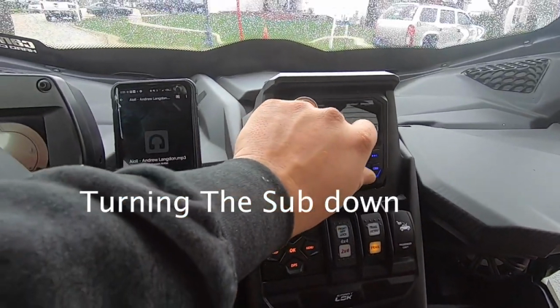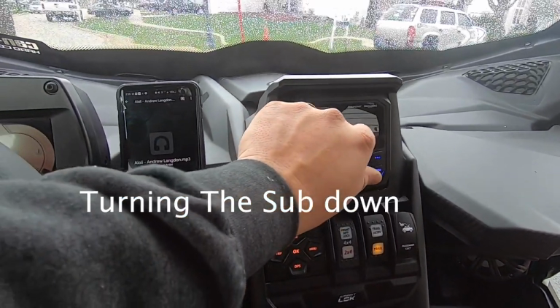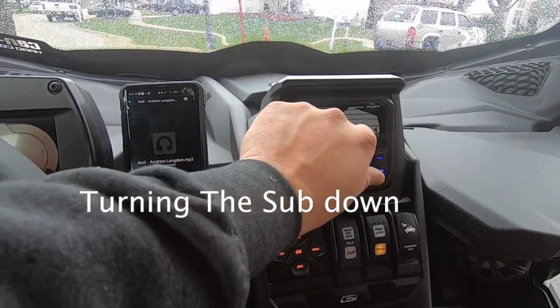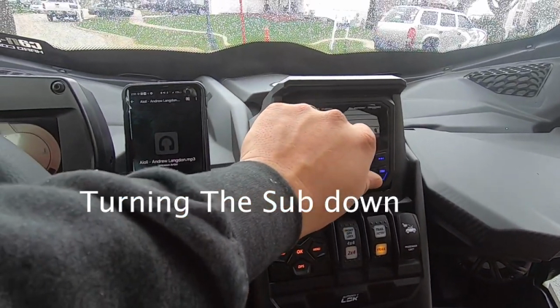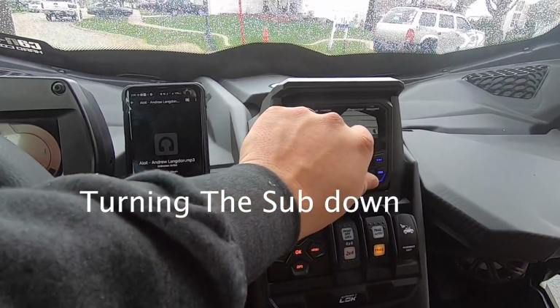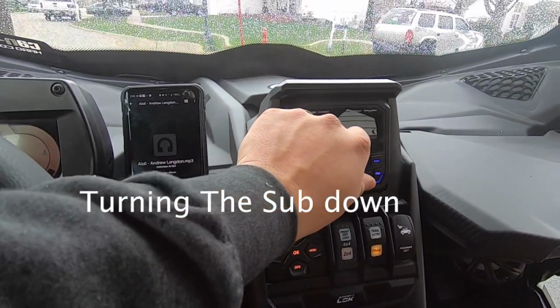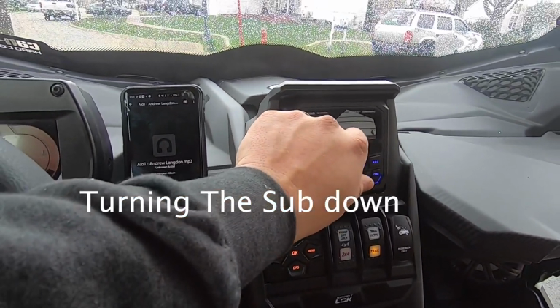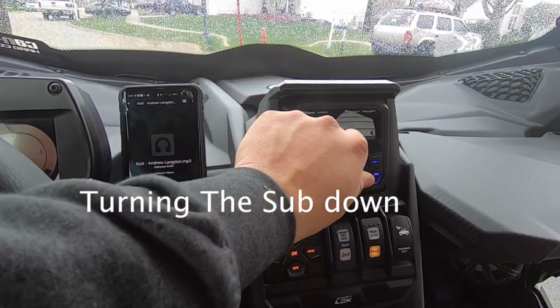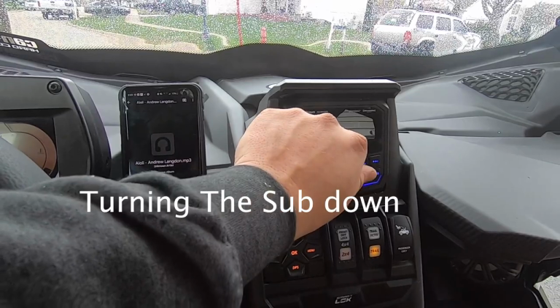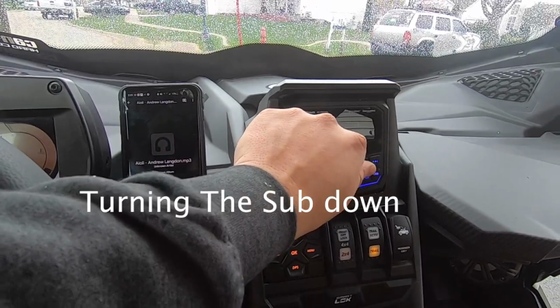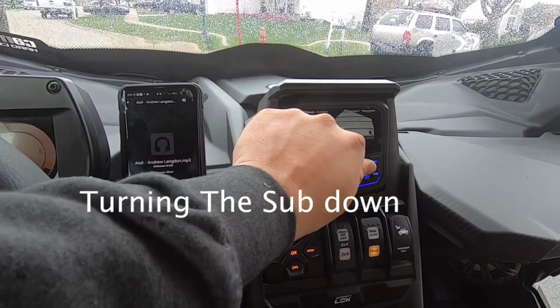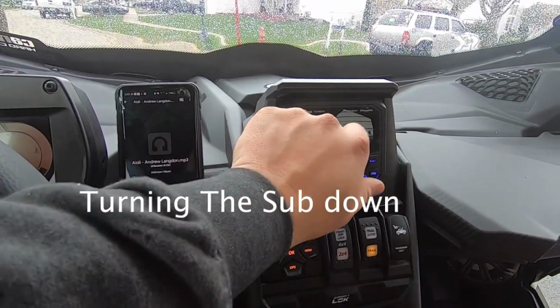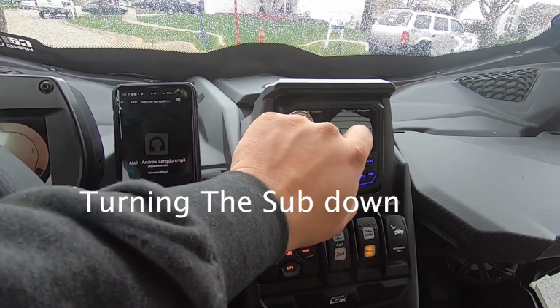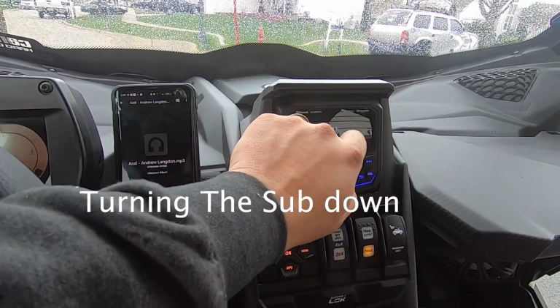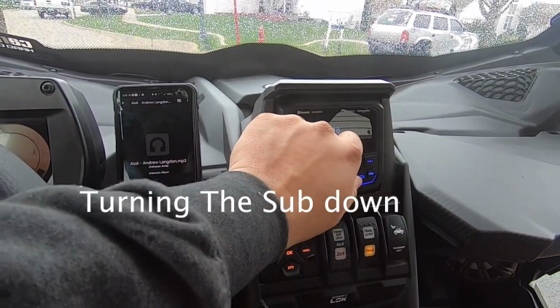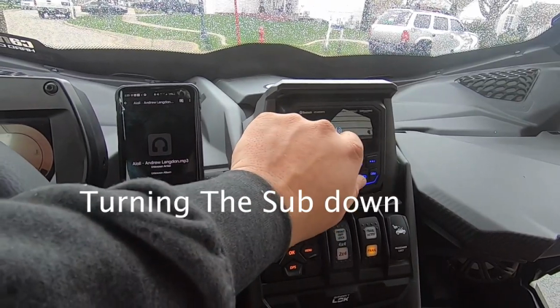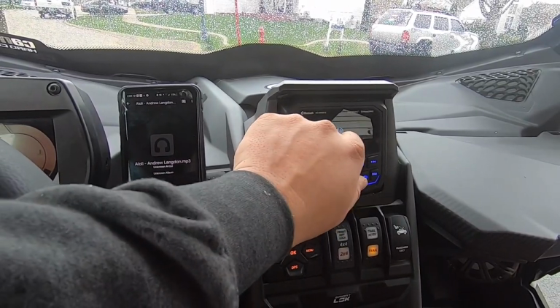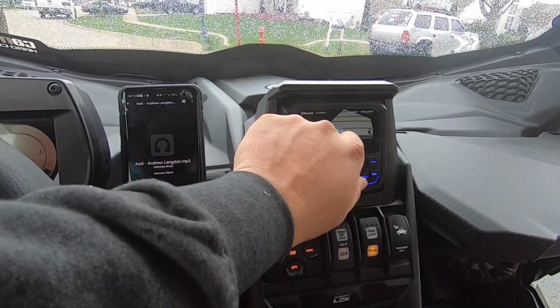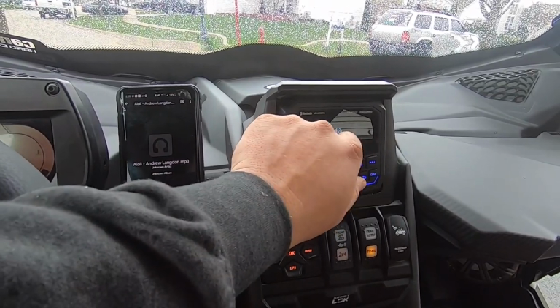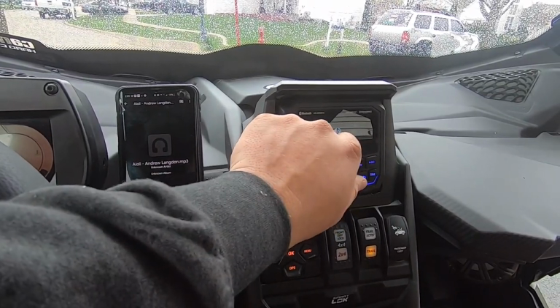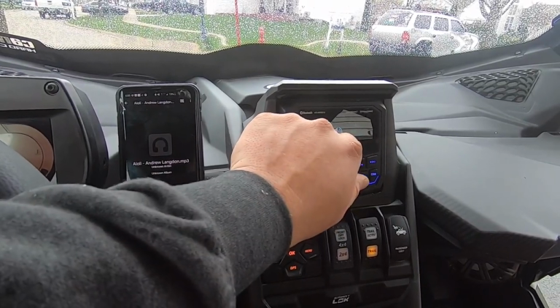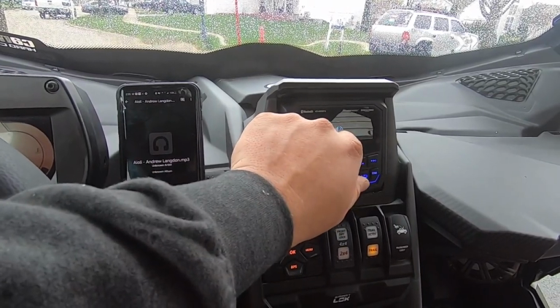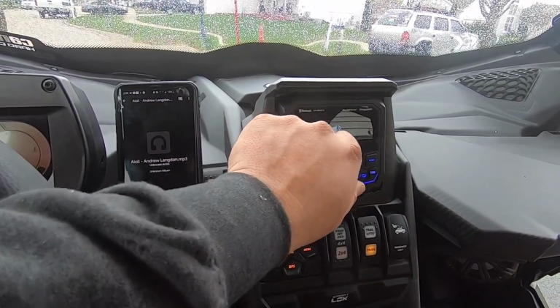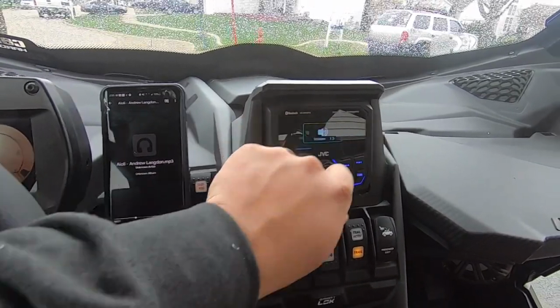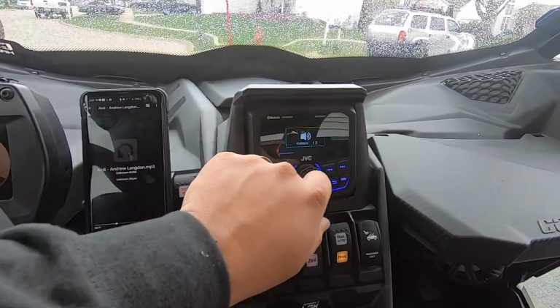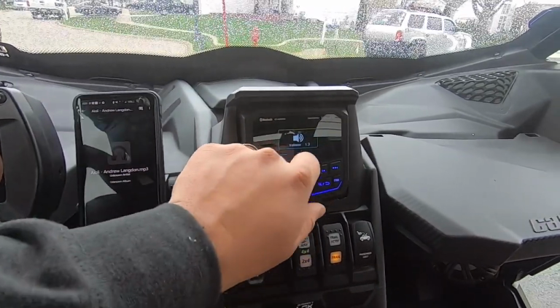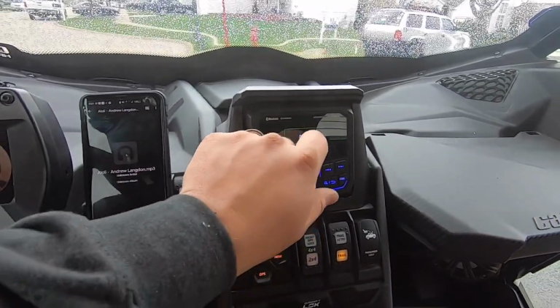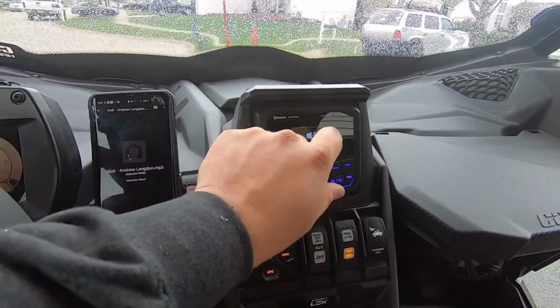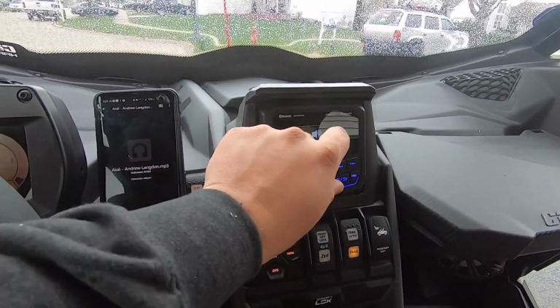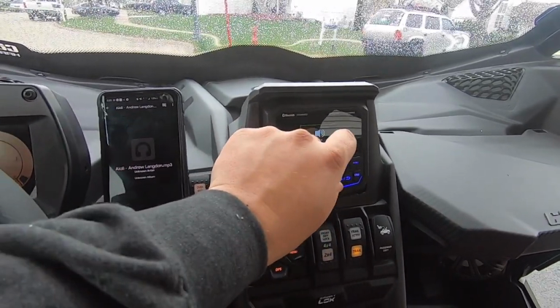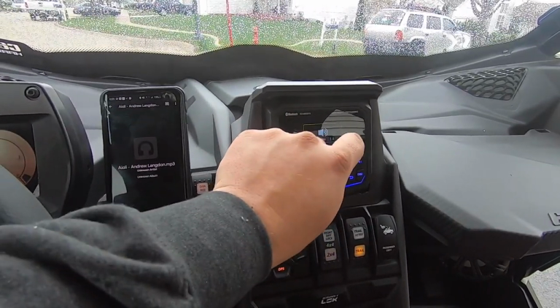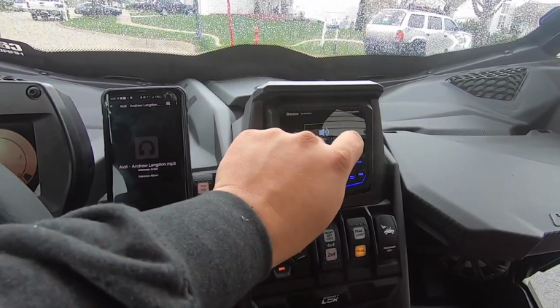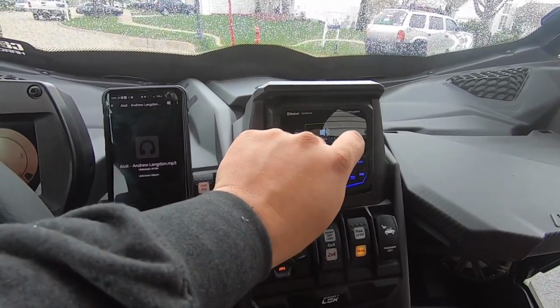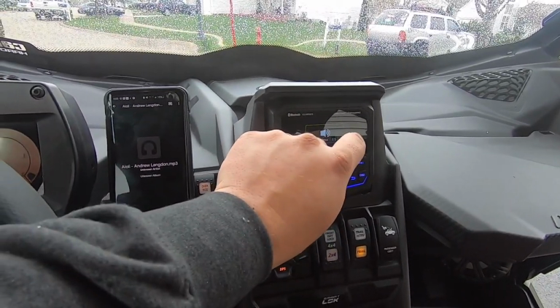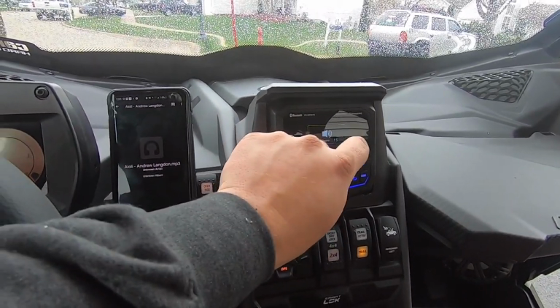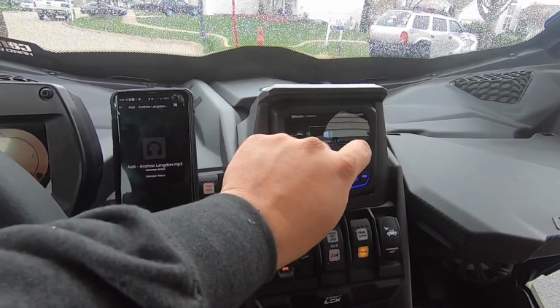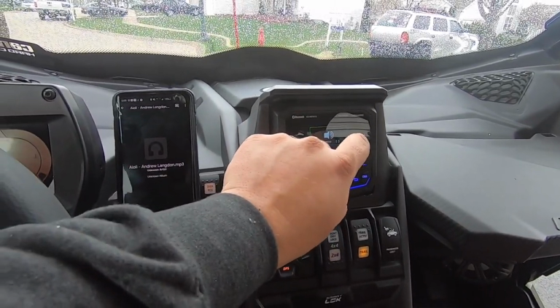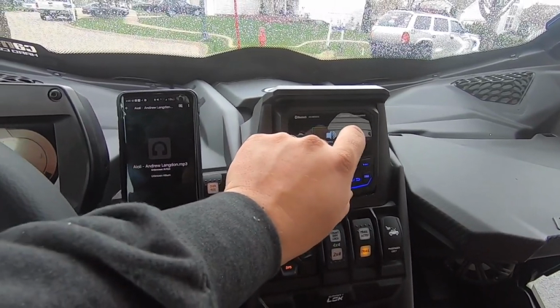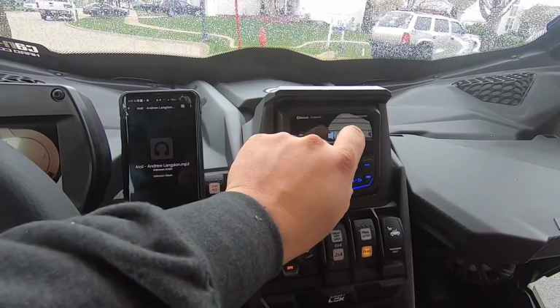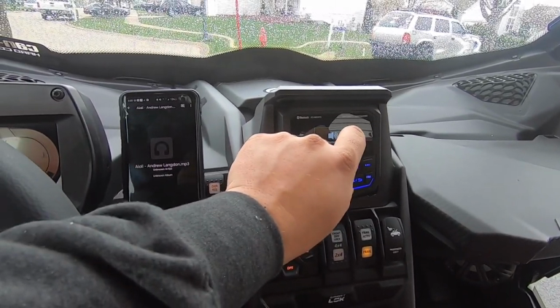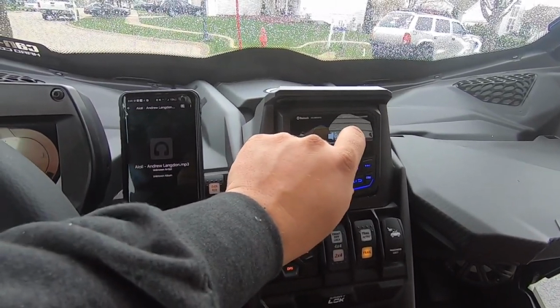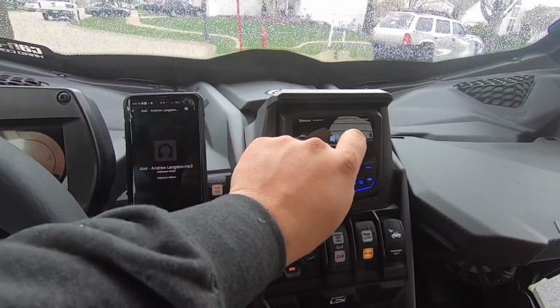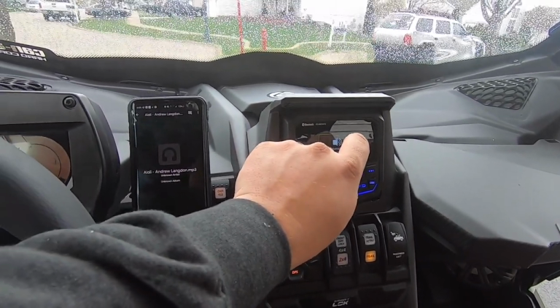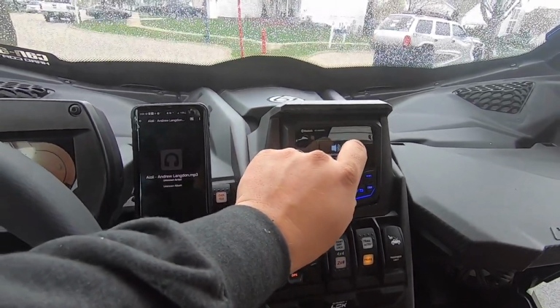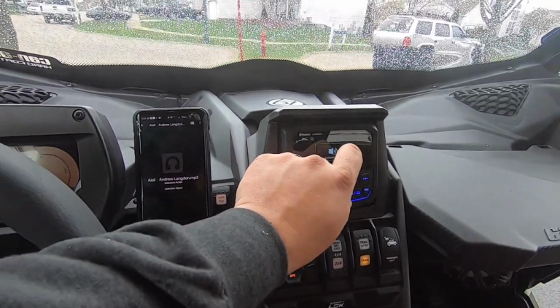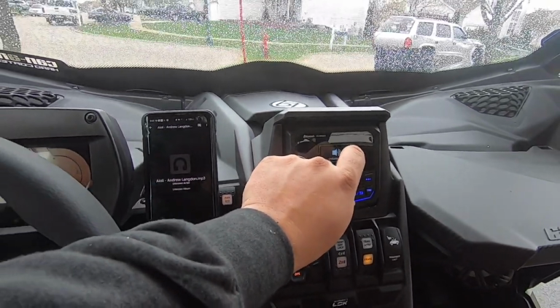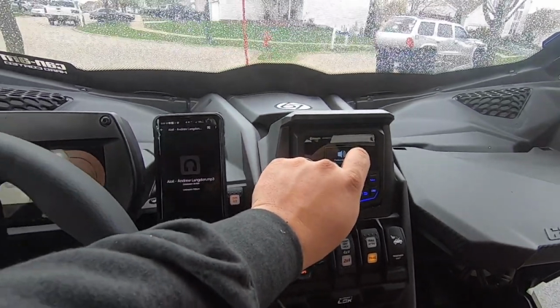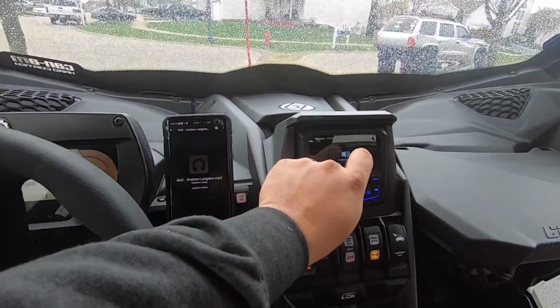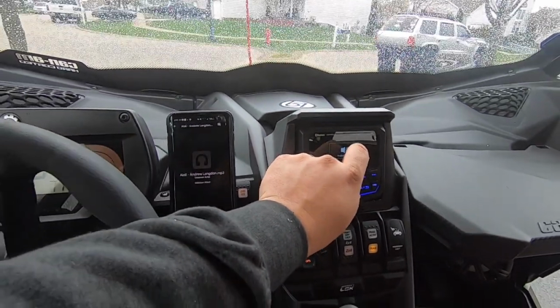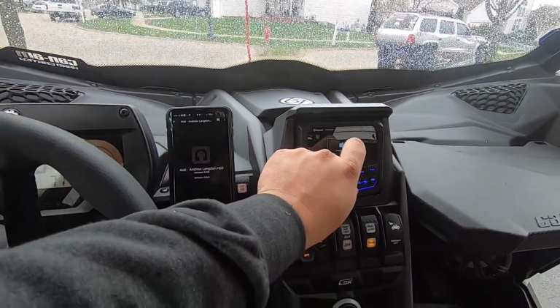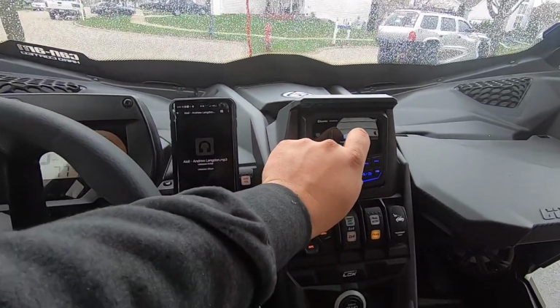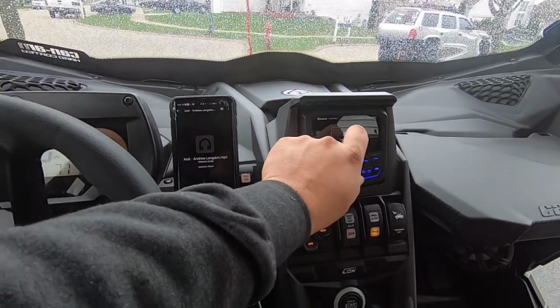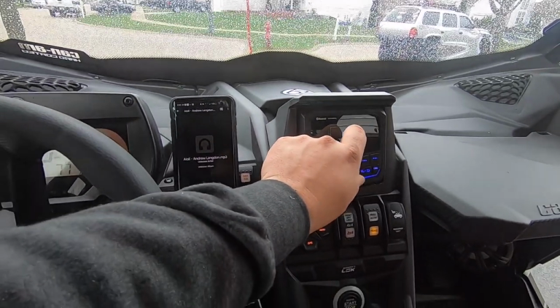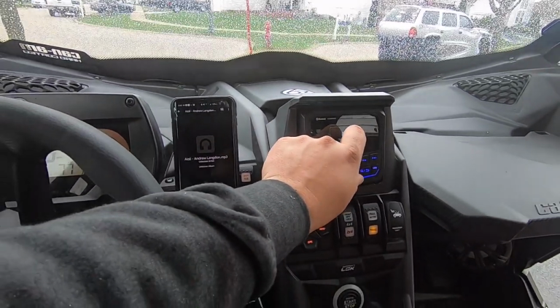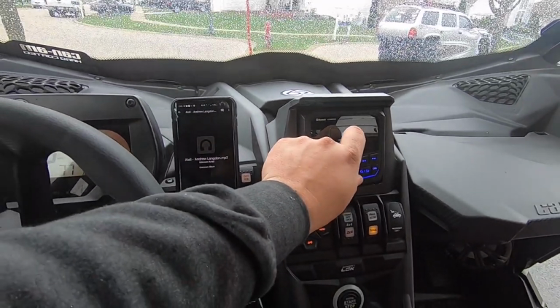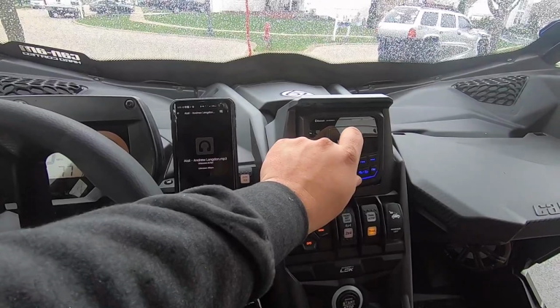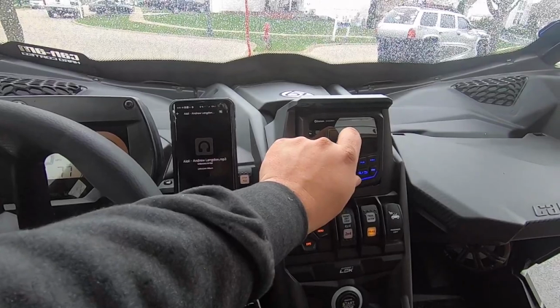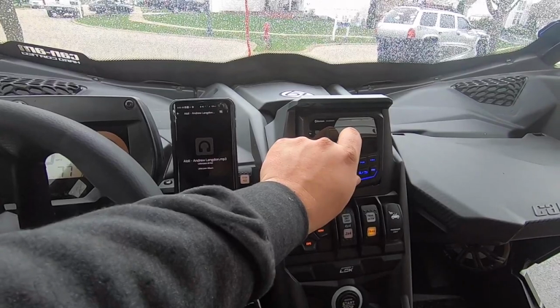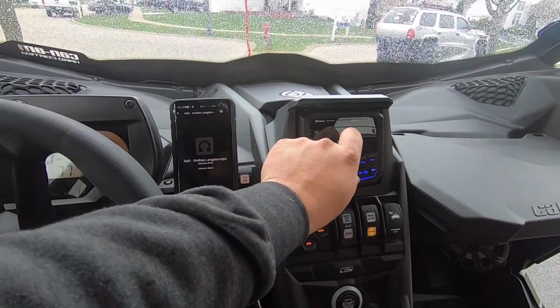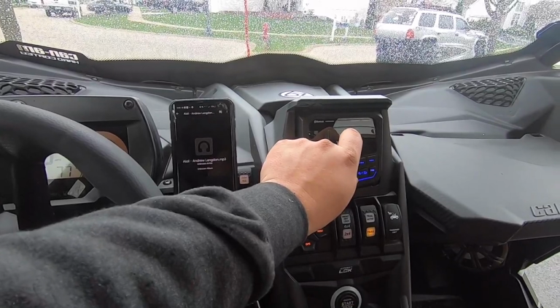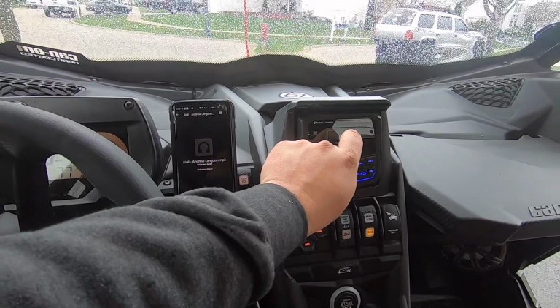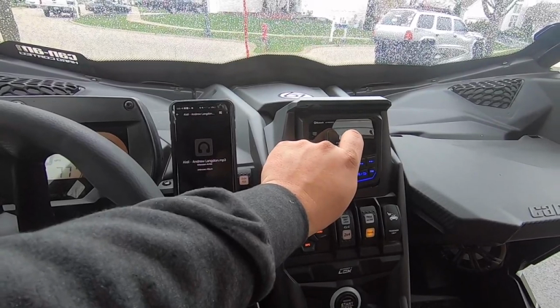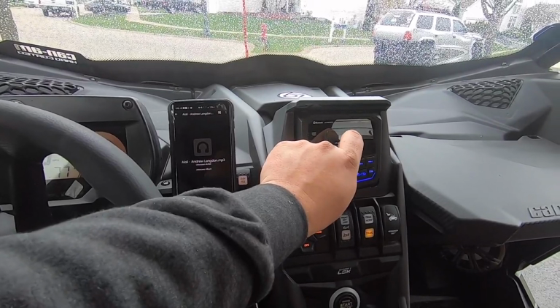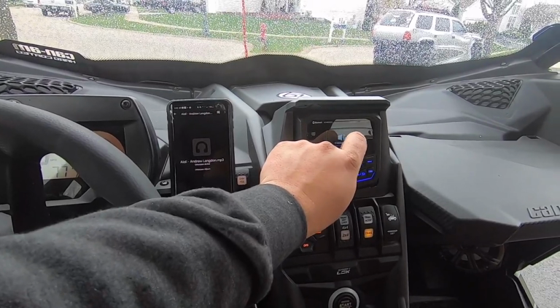Right here I did turn the sub down so you can see what the difference is.